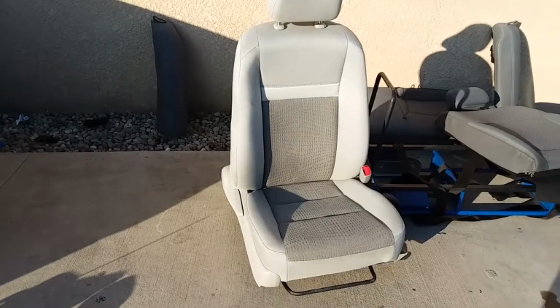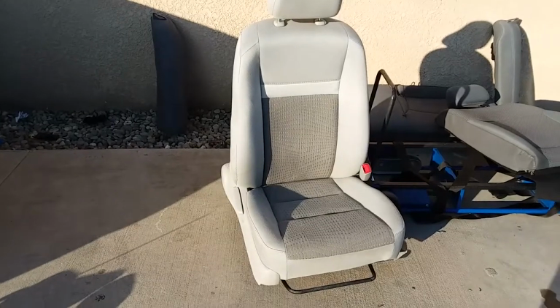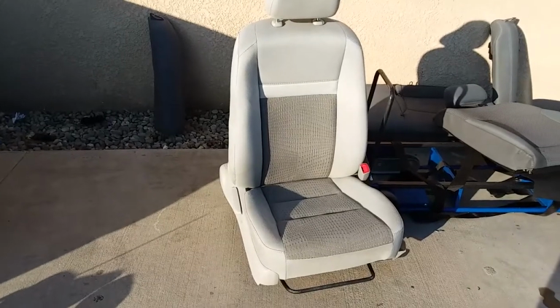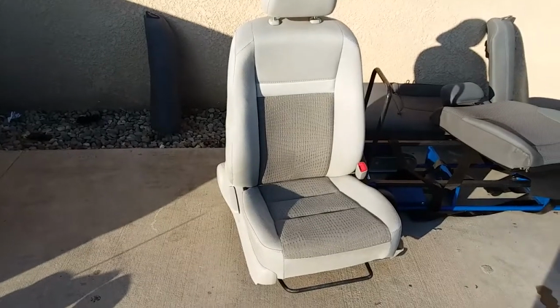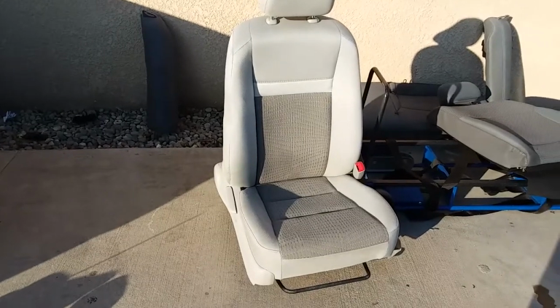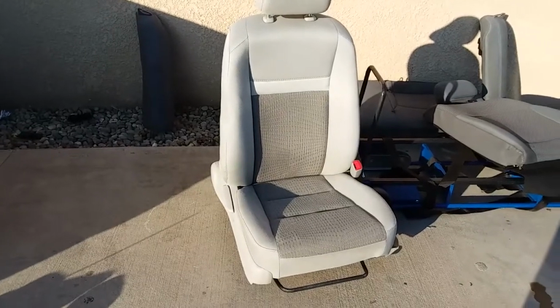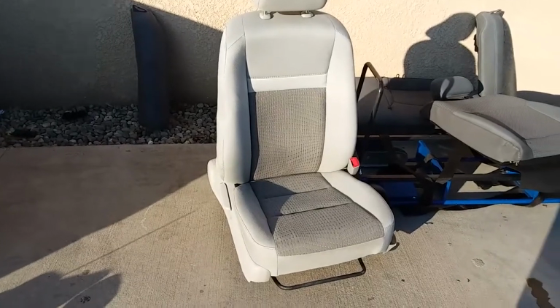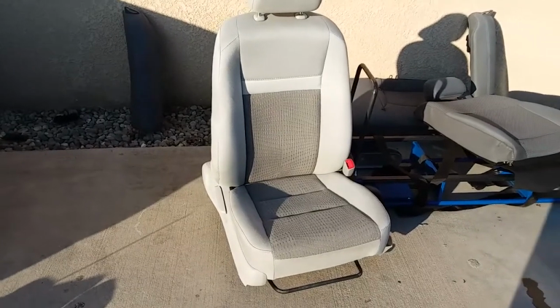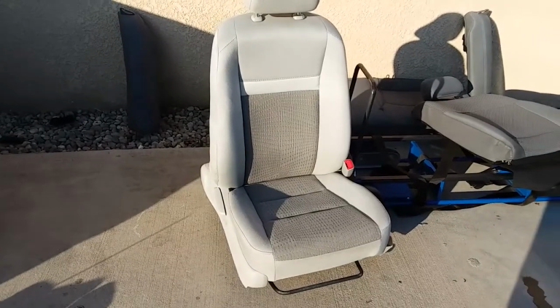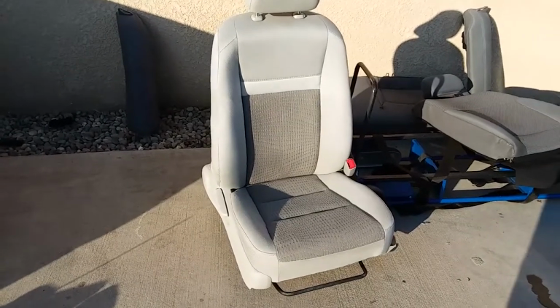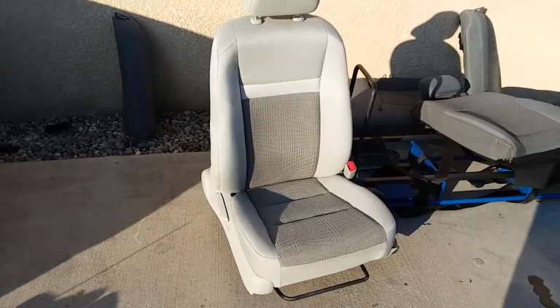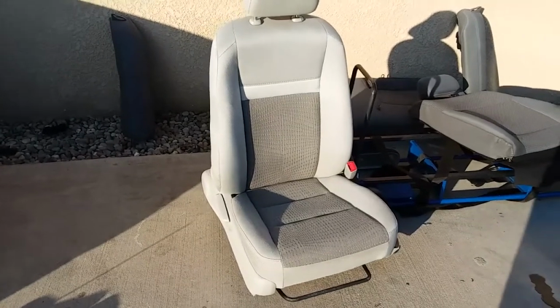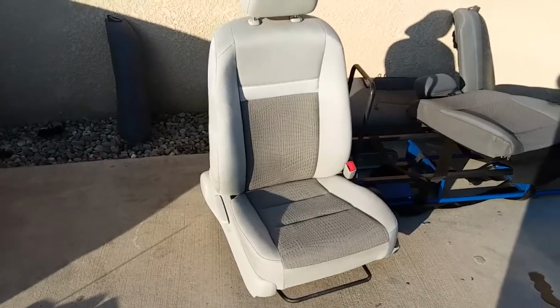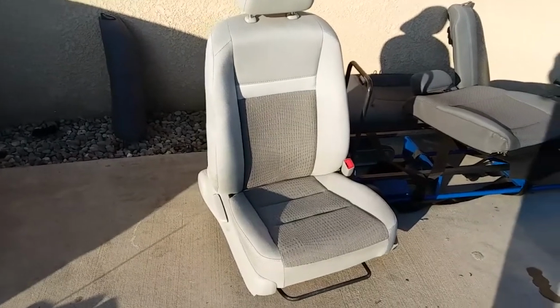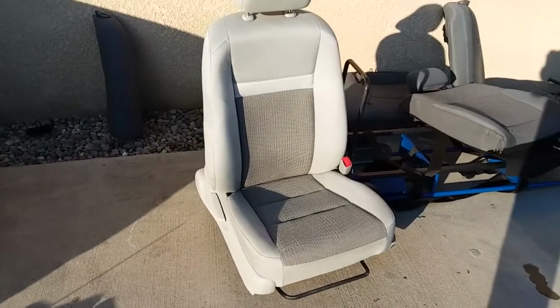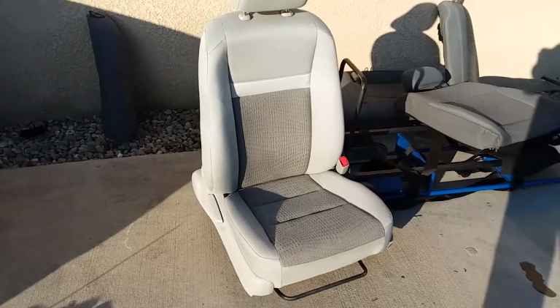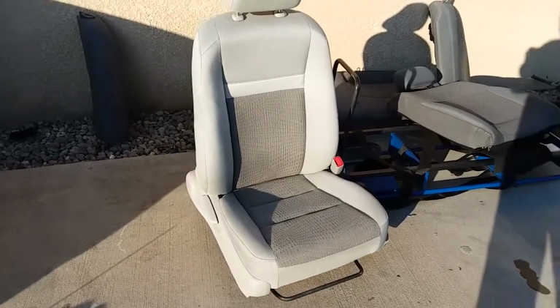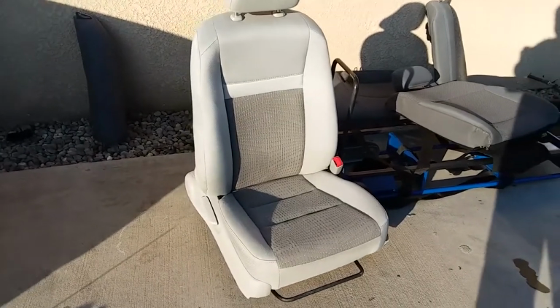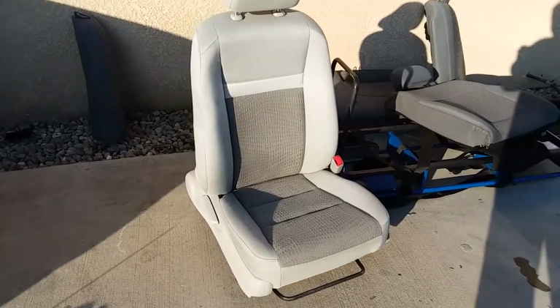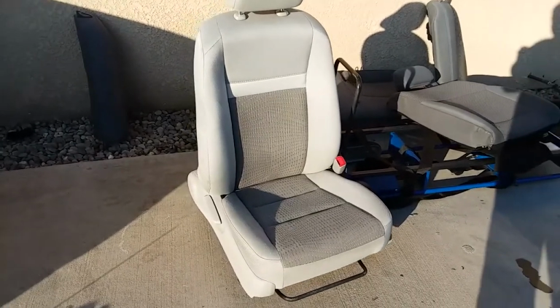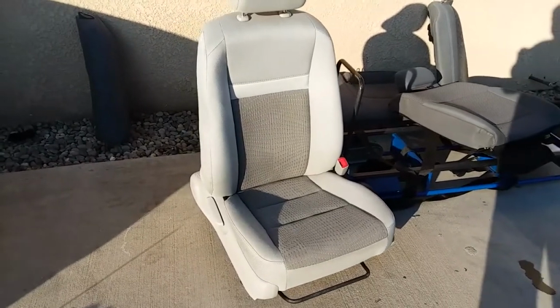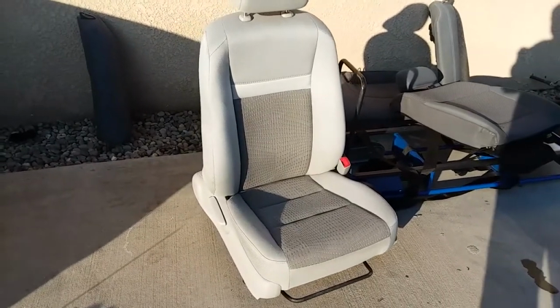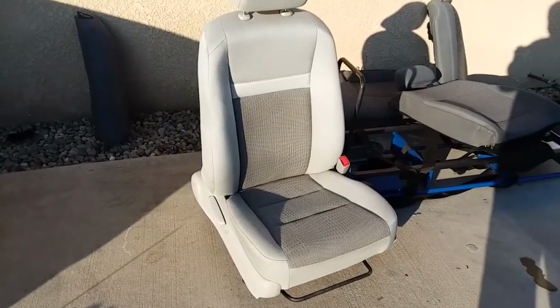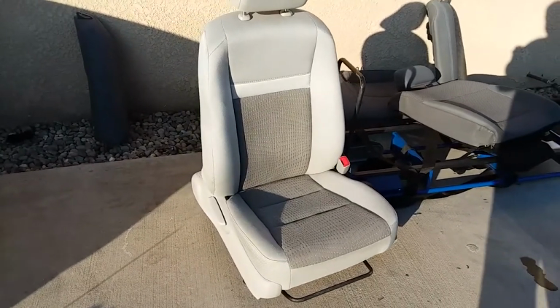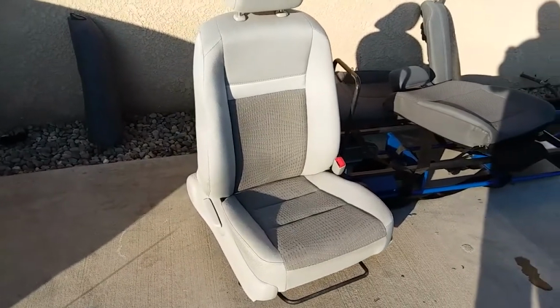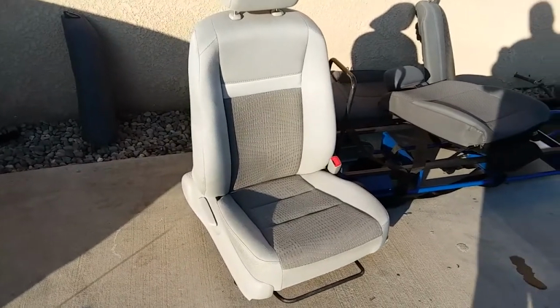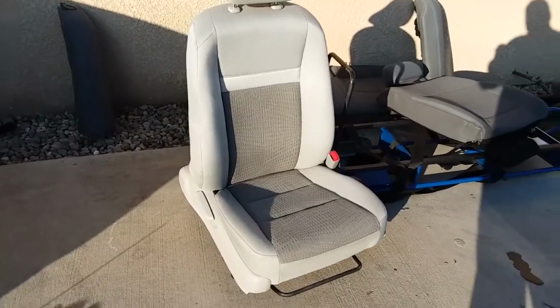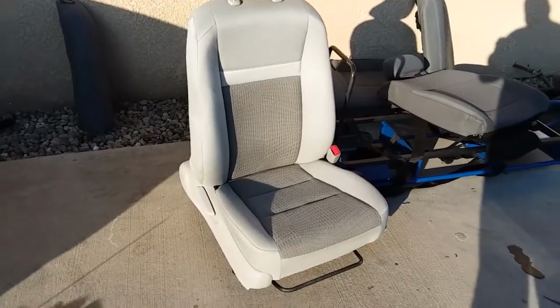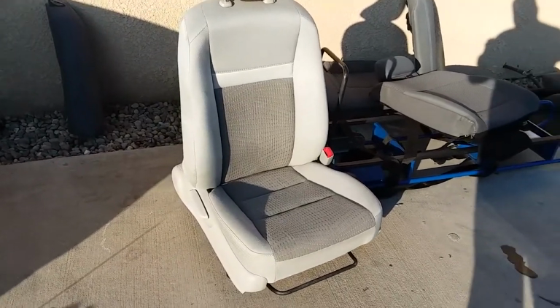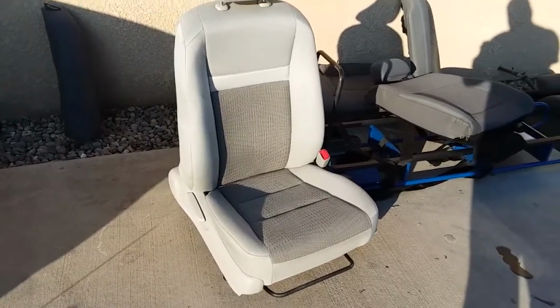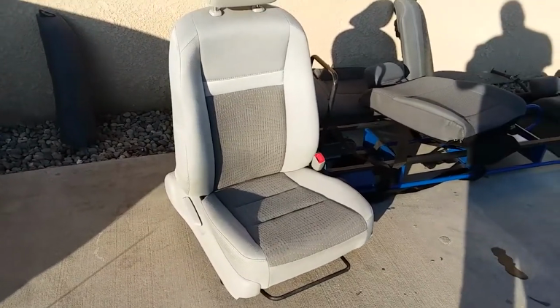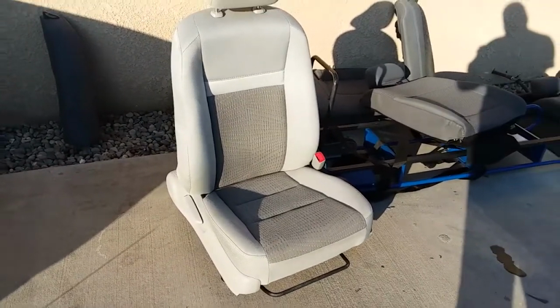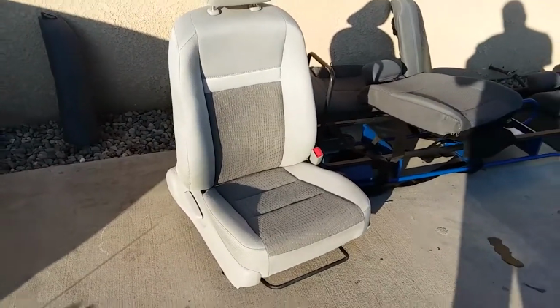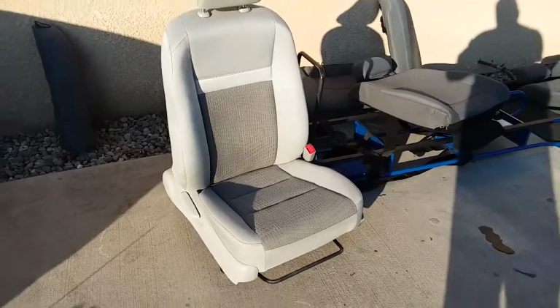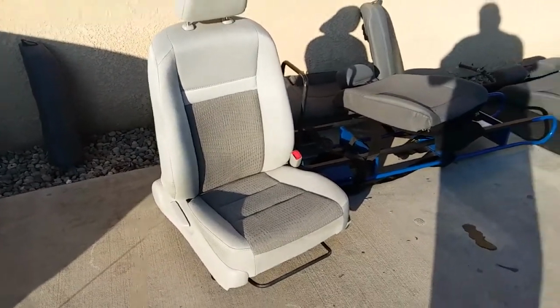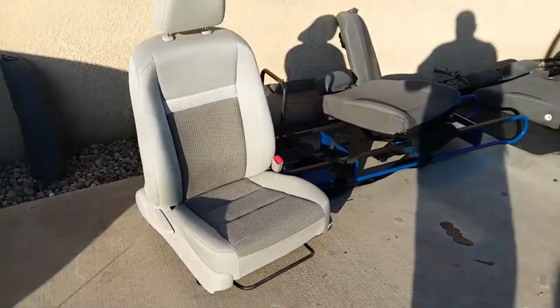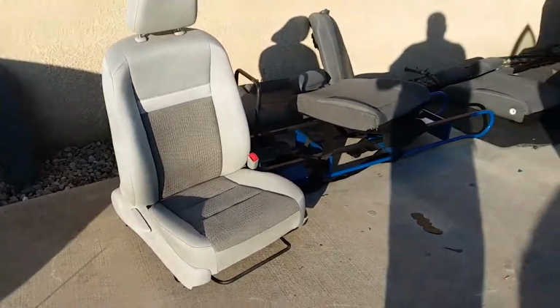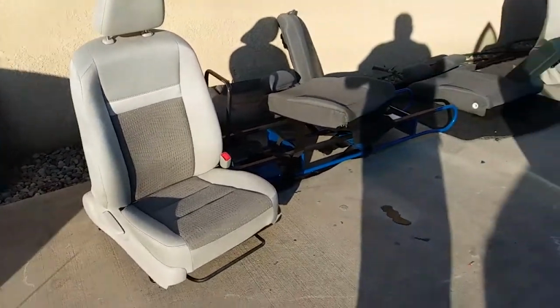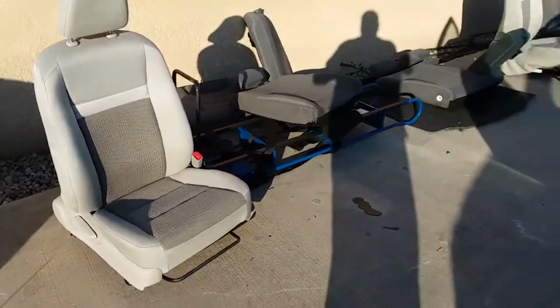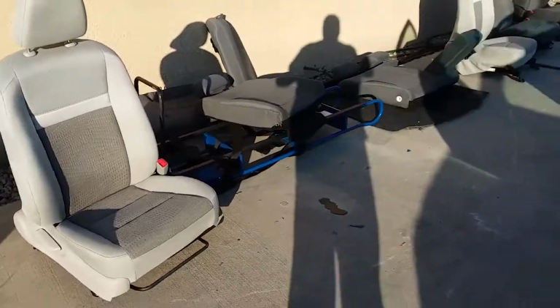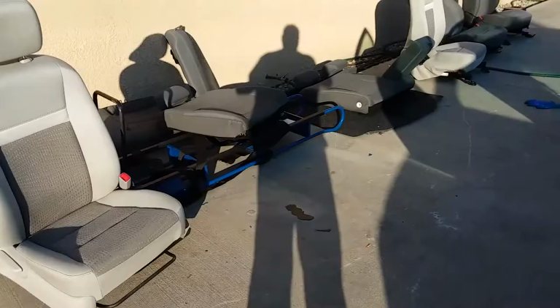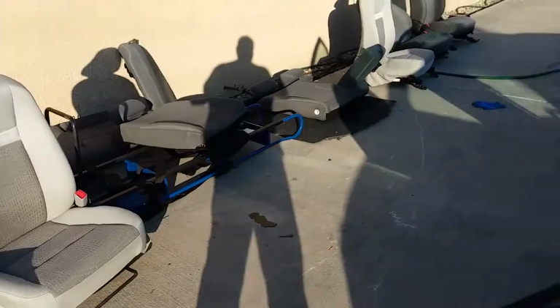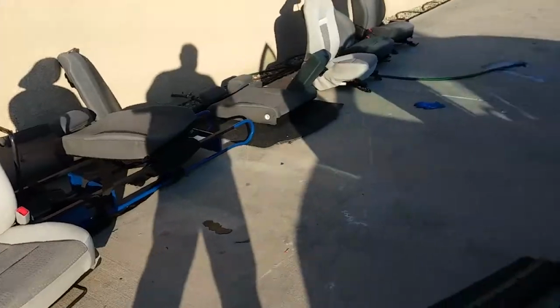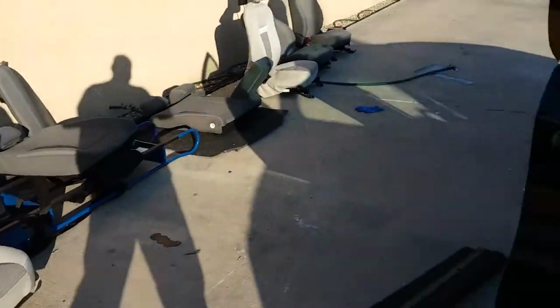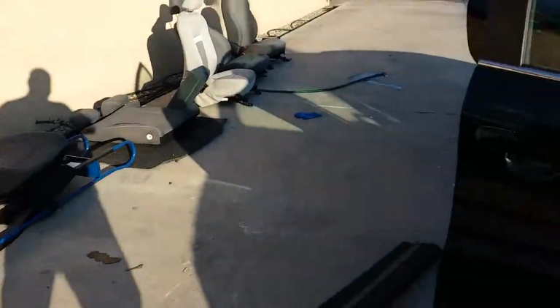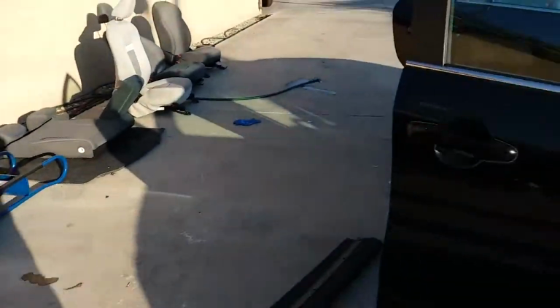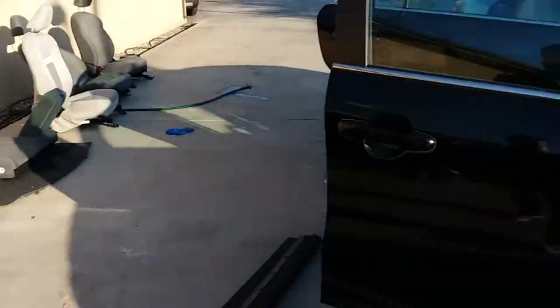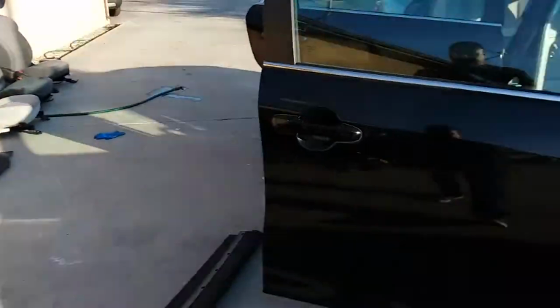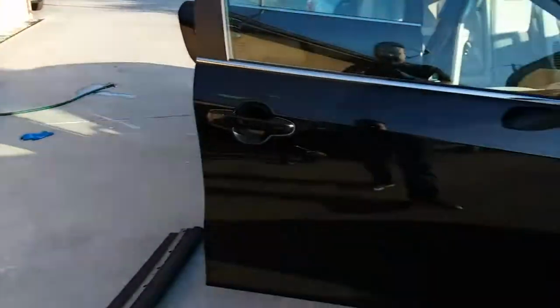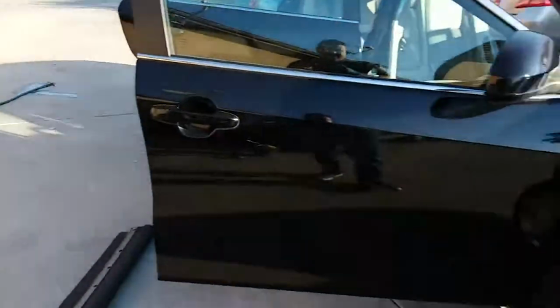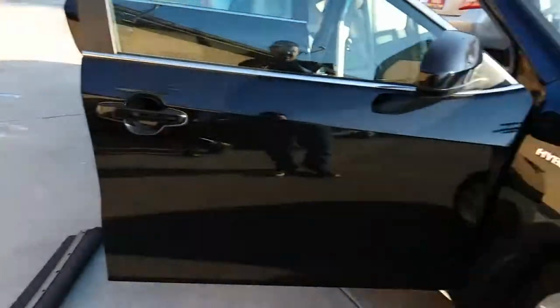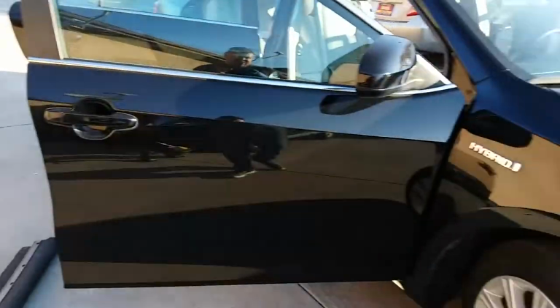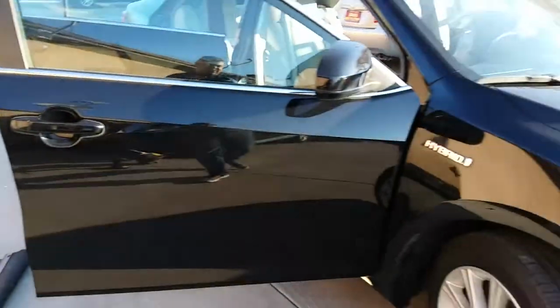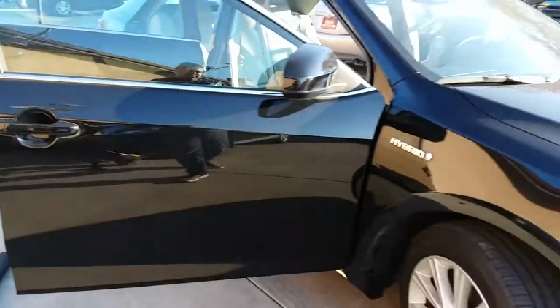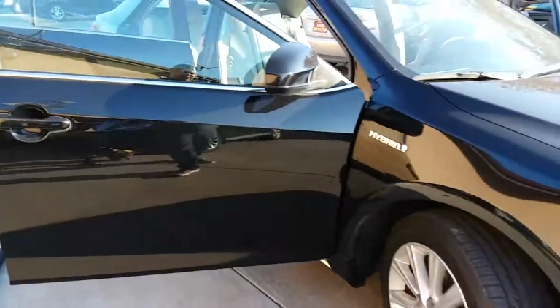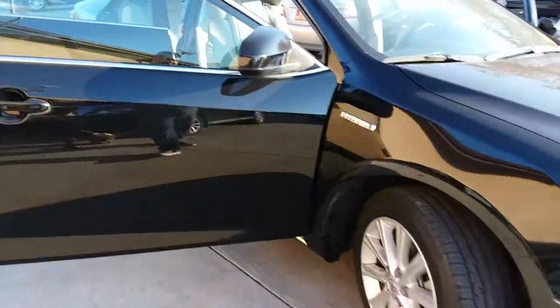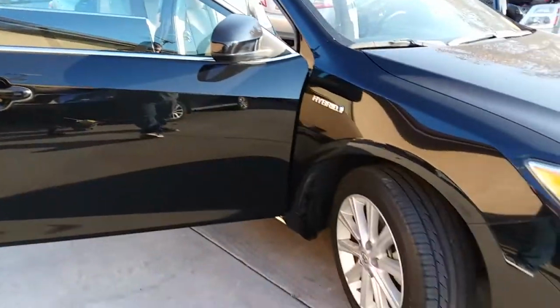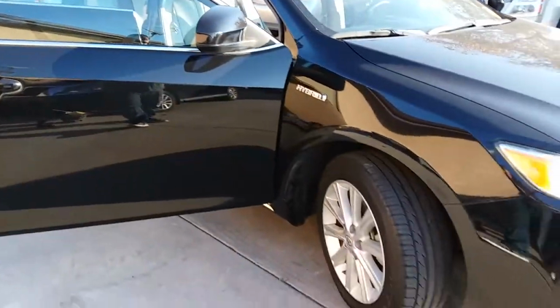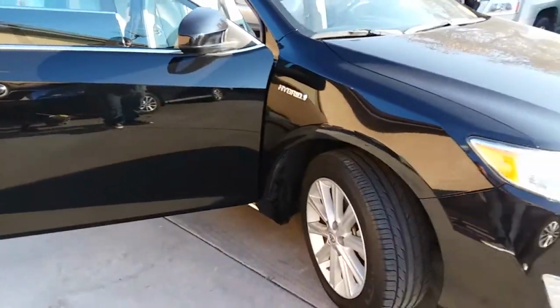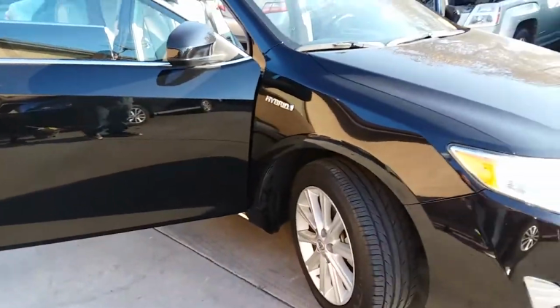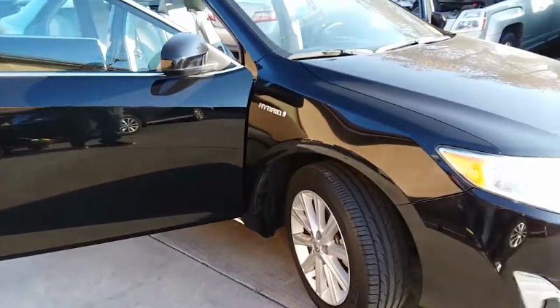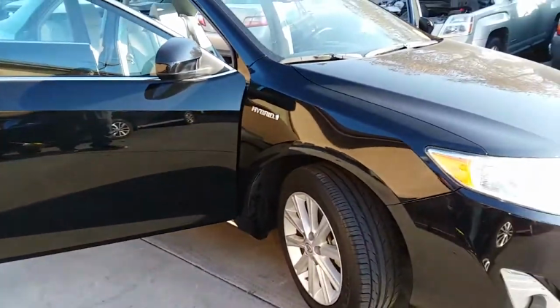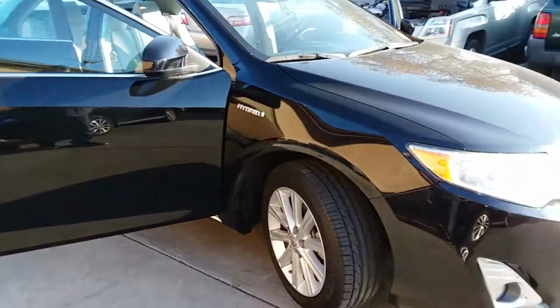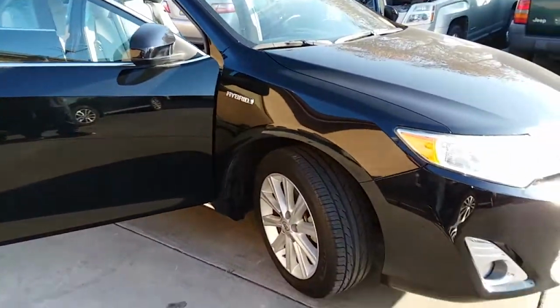Today we're going to install a passenger seat on a 2015 Toyota Camry.